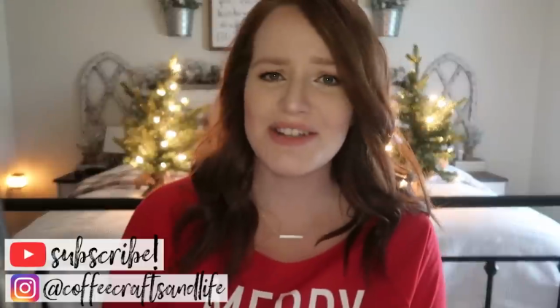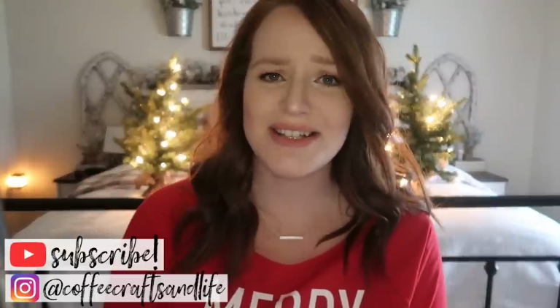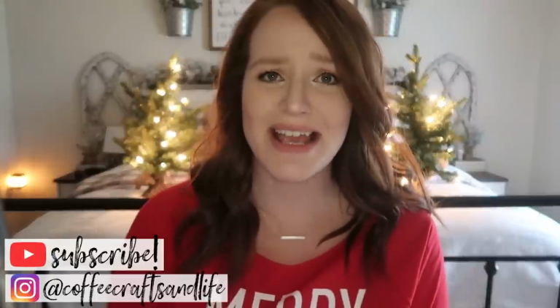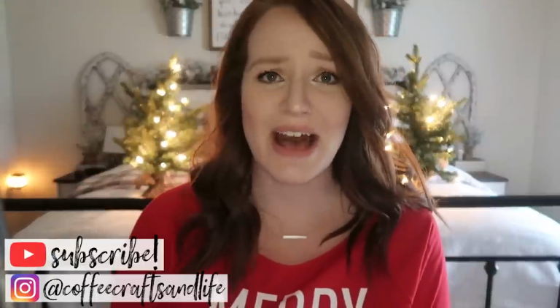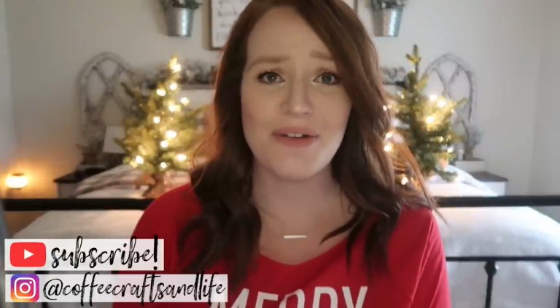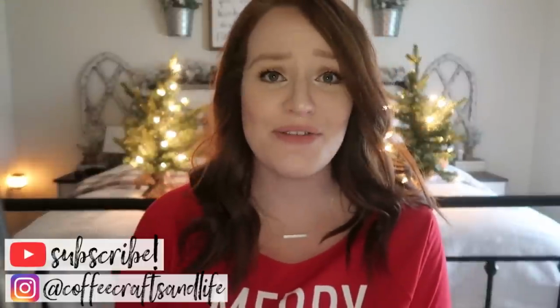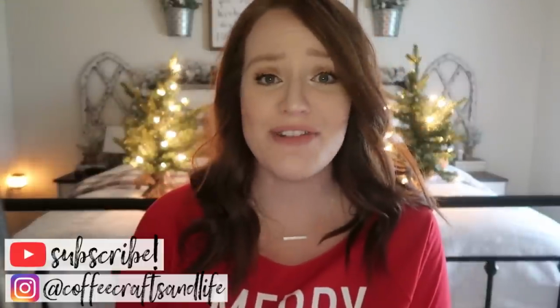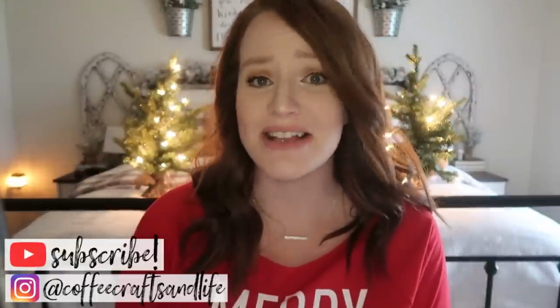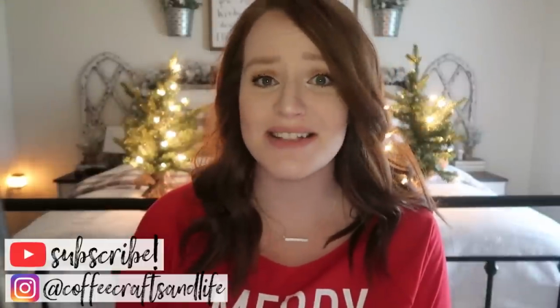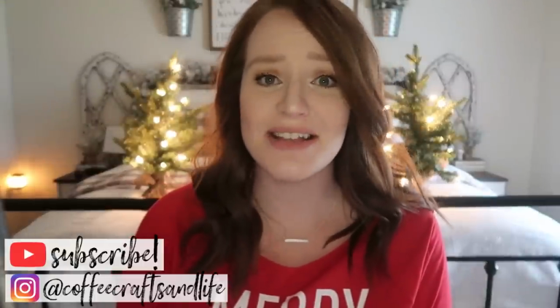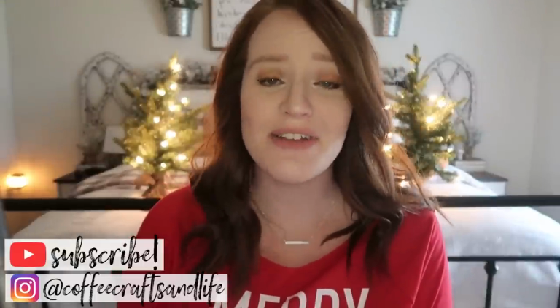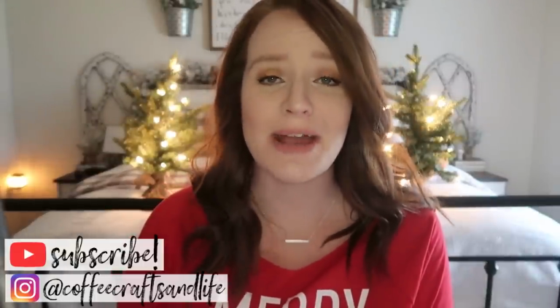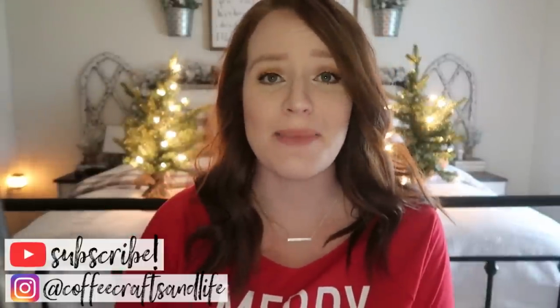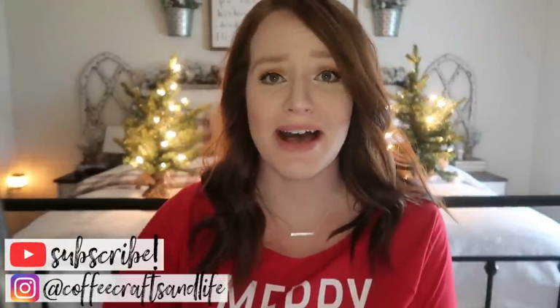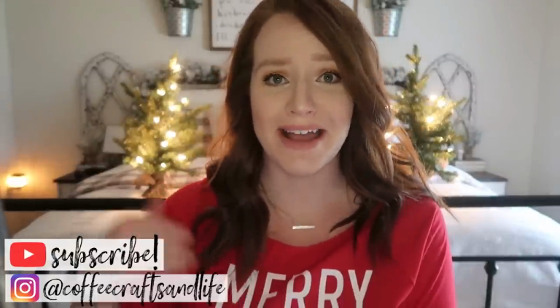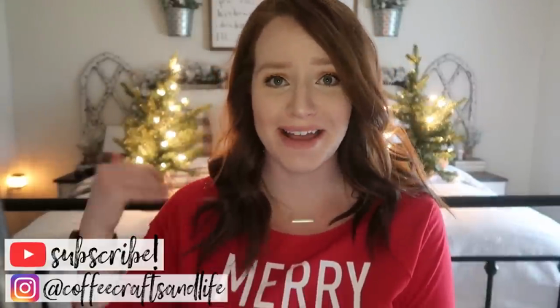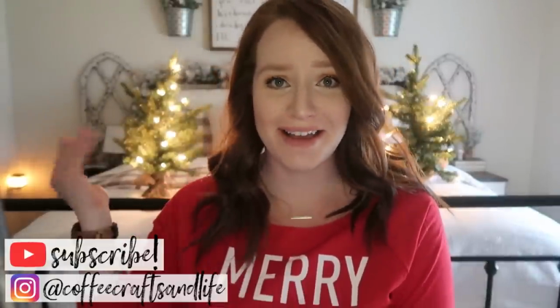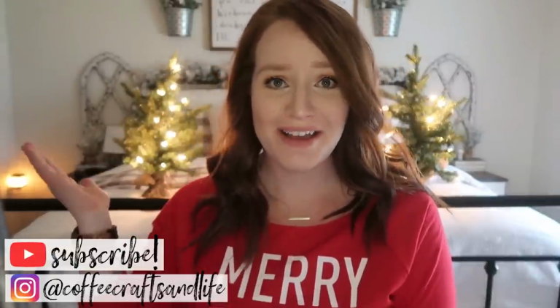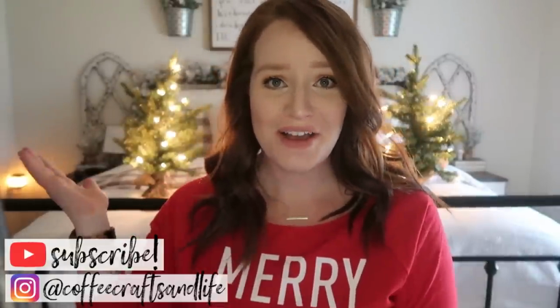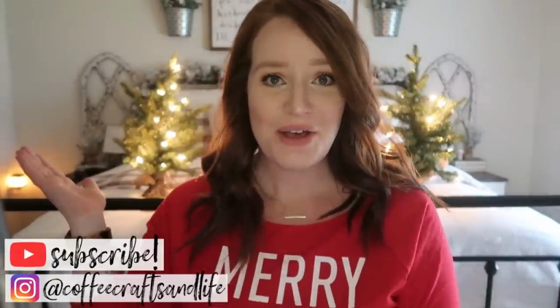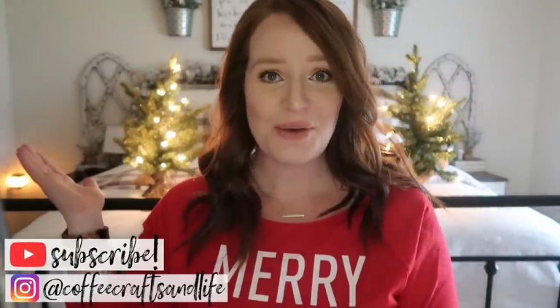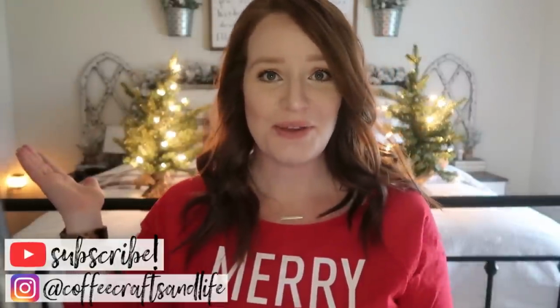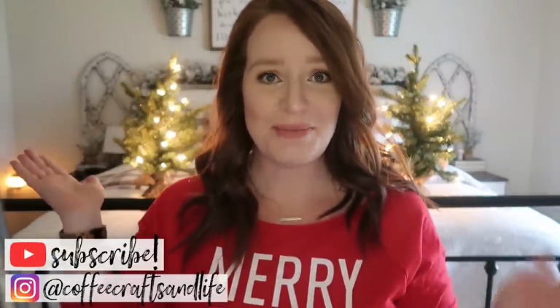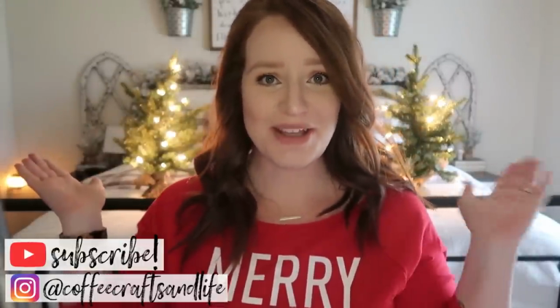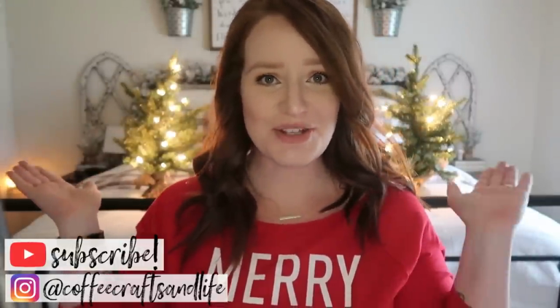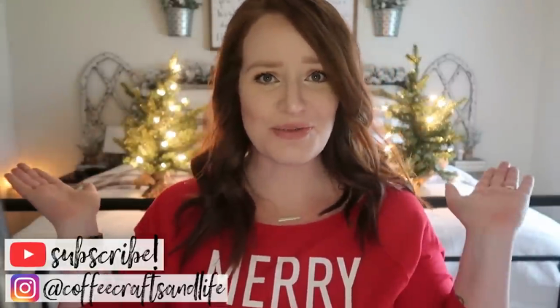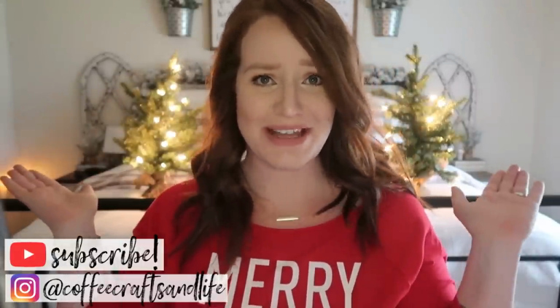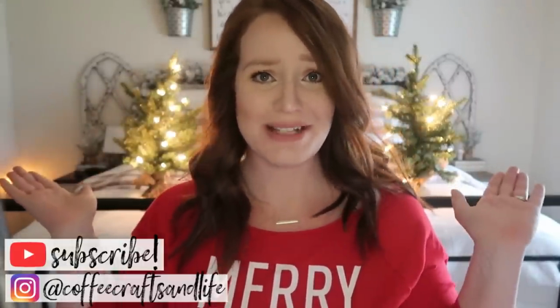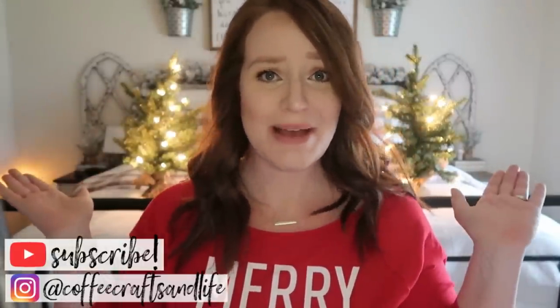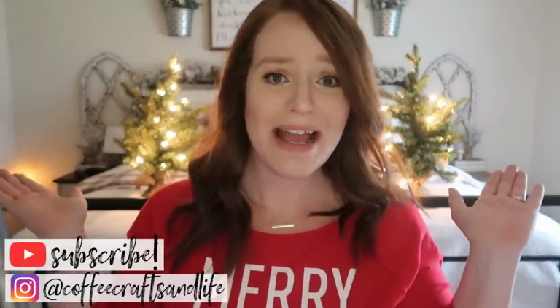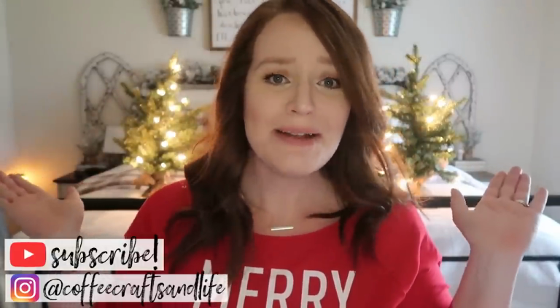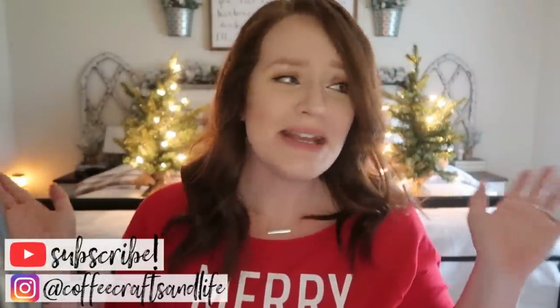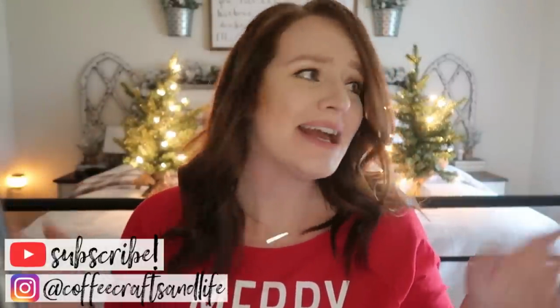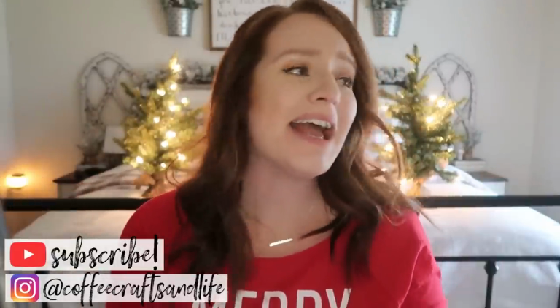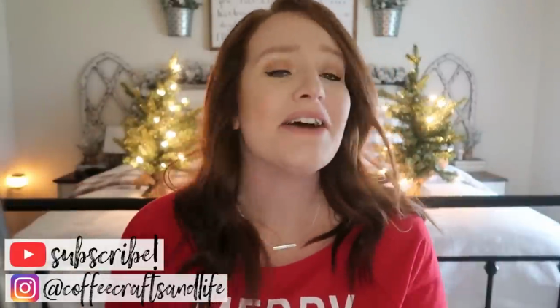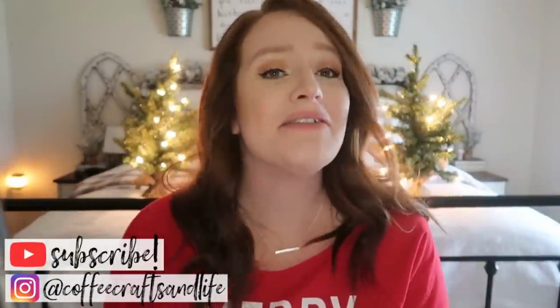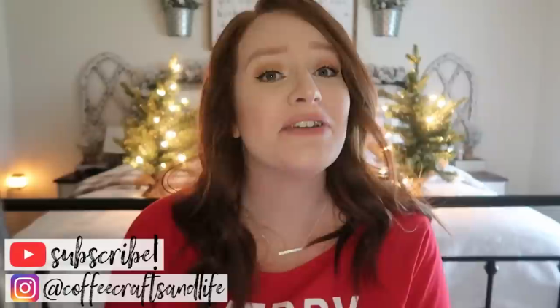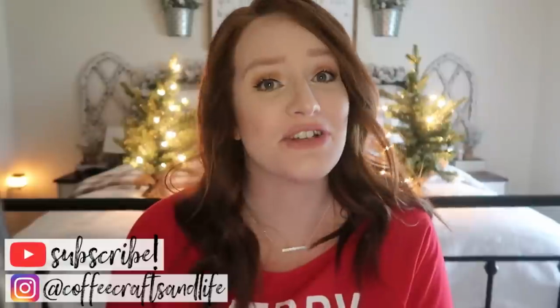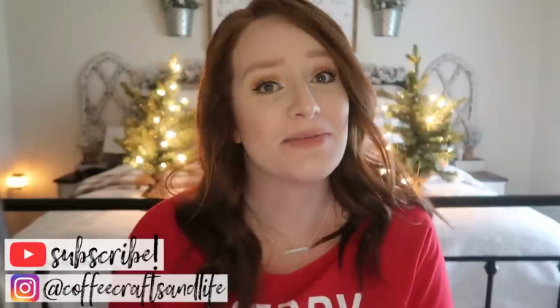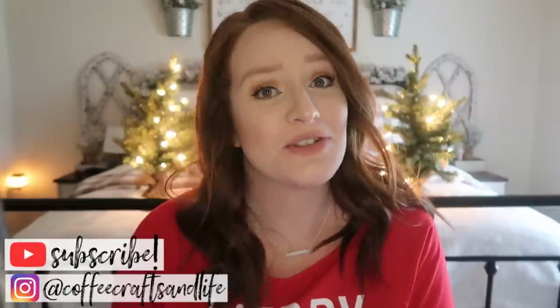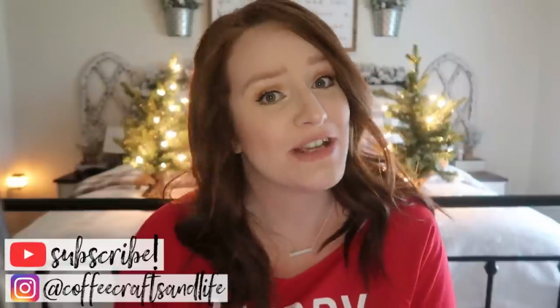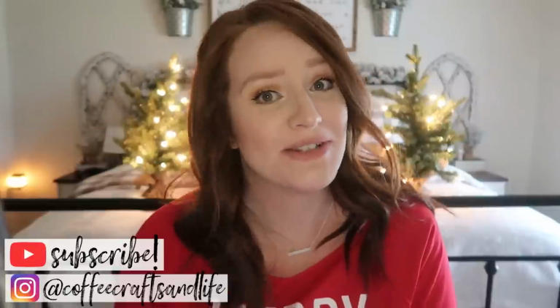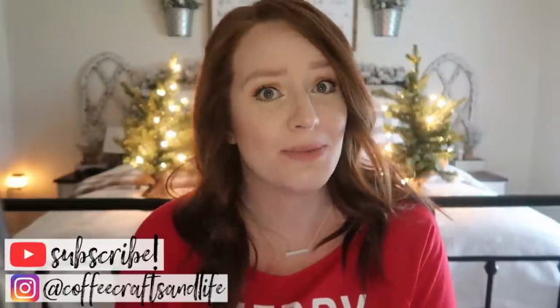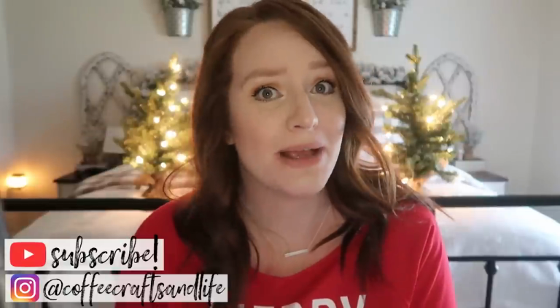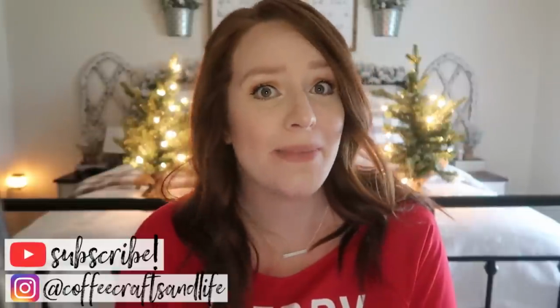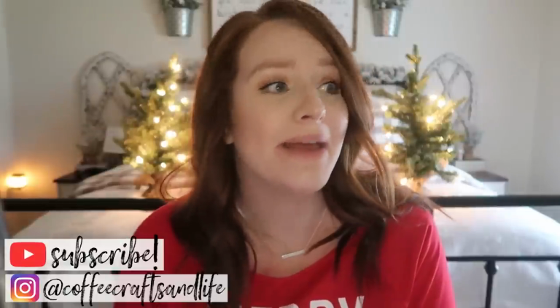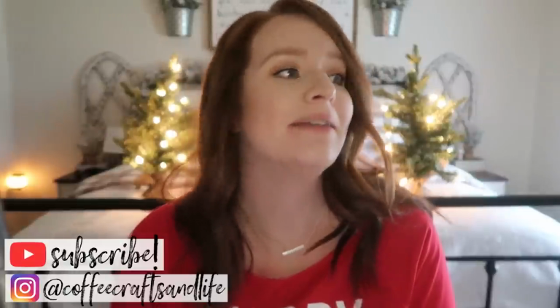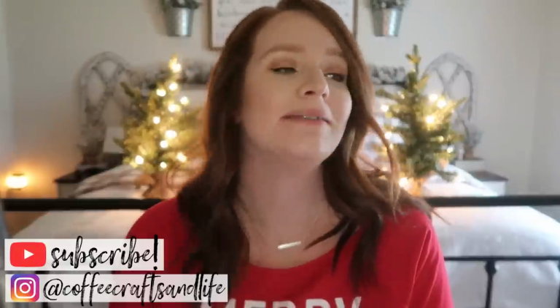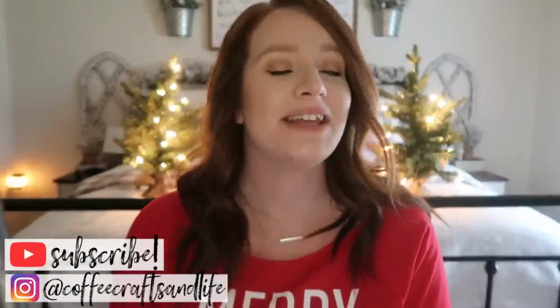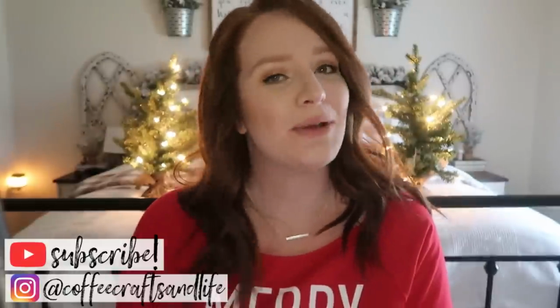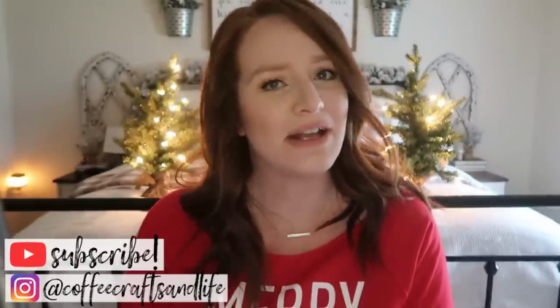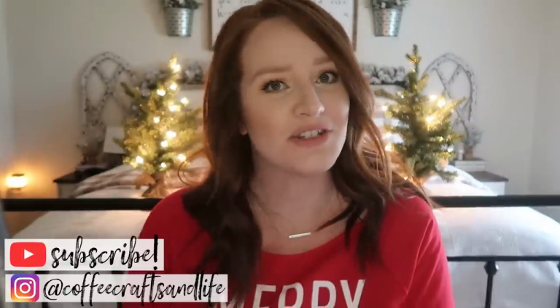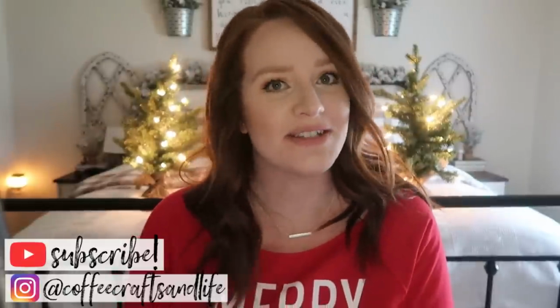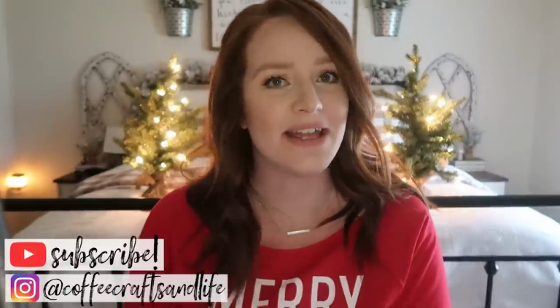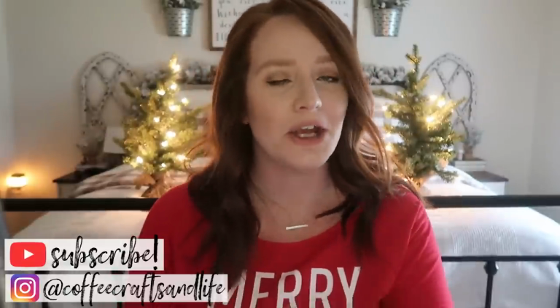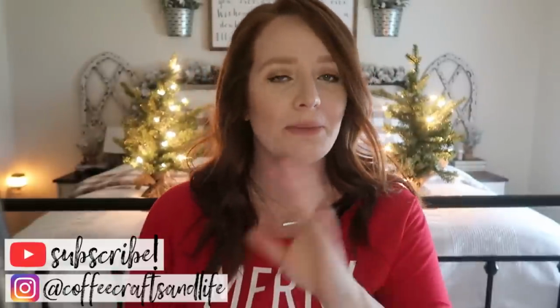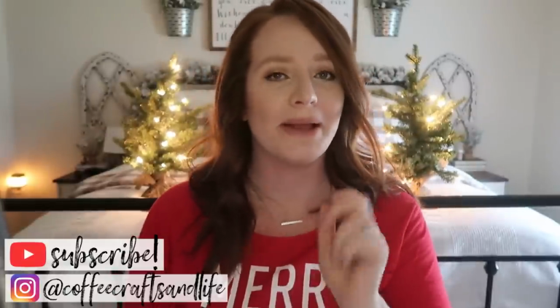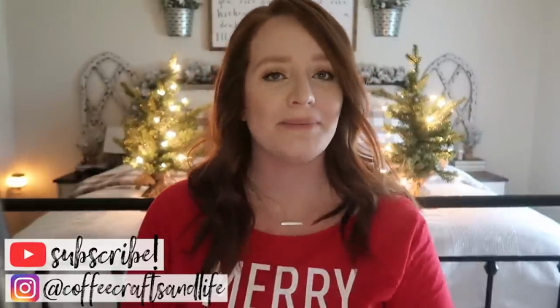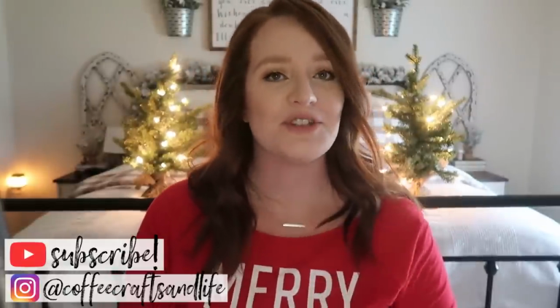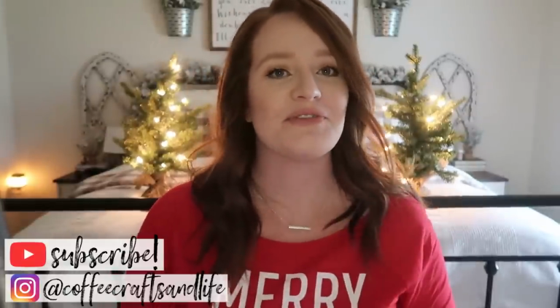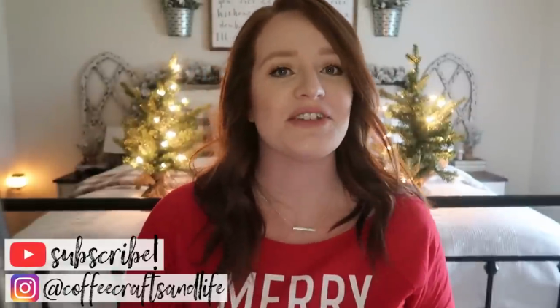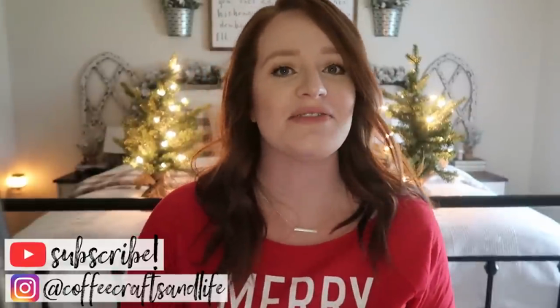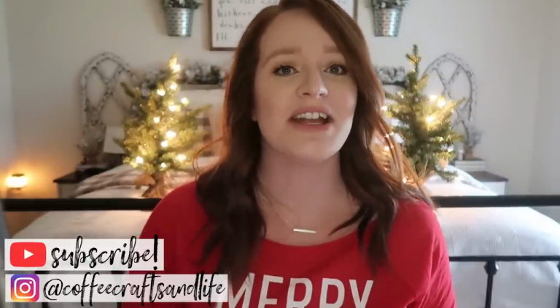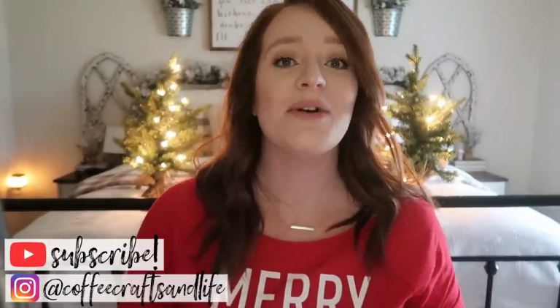Can I just say how festive am I with my trees behind me? I have Christmas trees on my bed. They don't actually stay here, but just for this video.